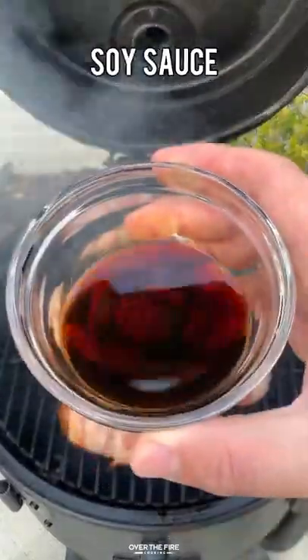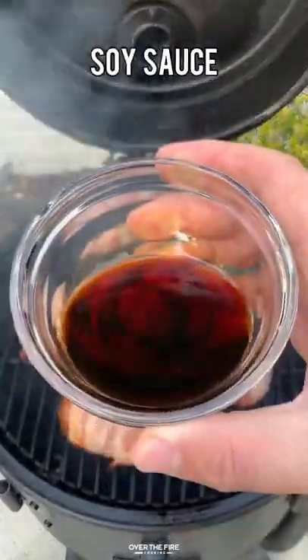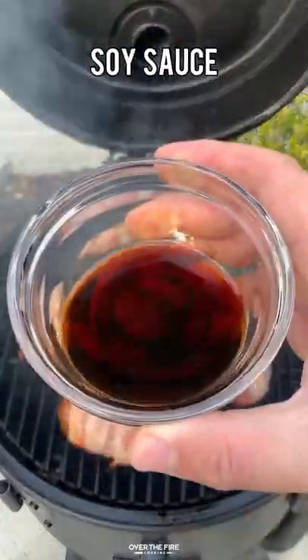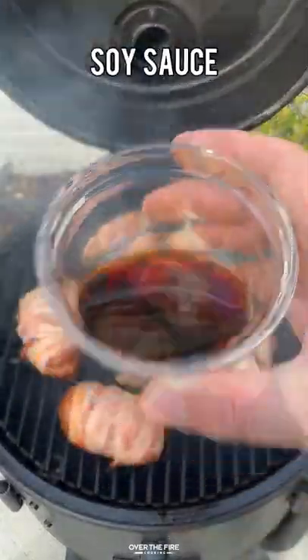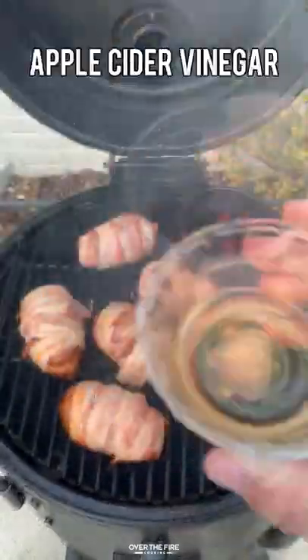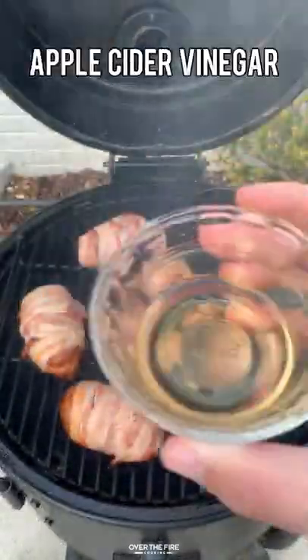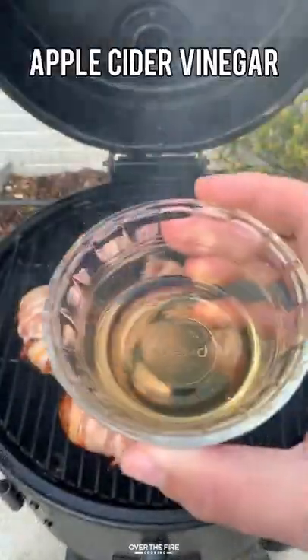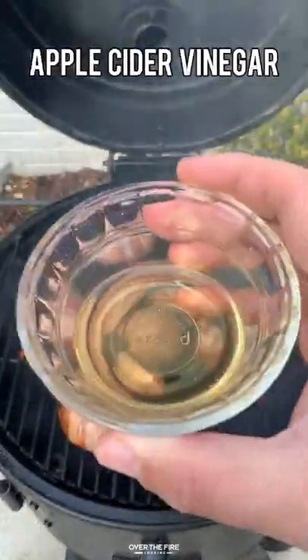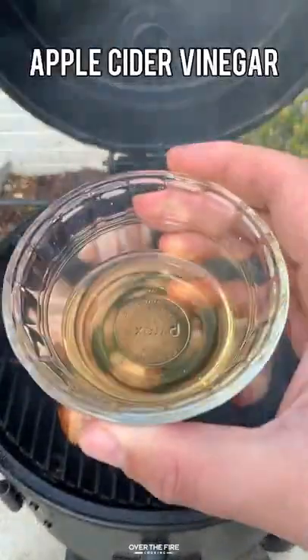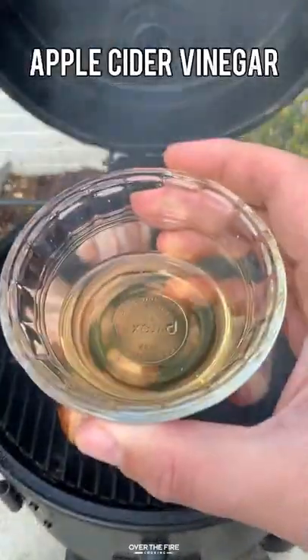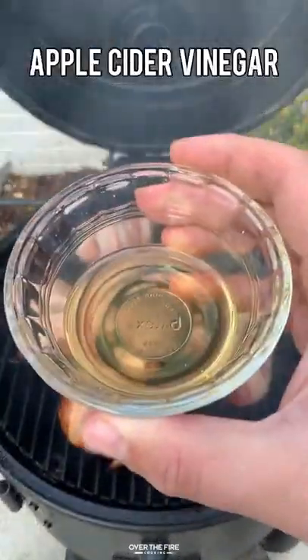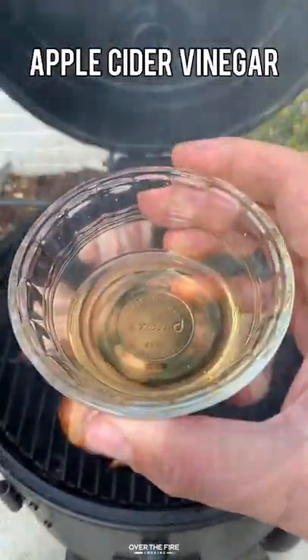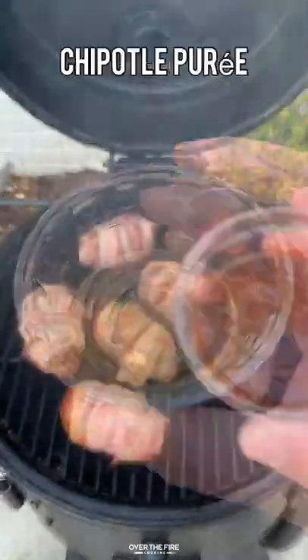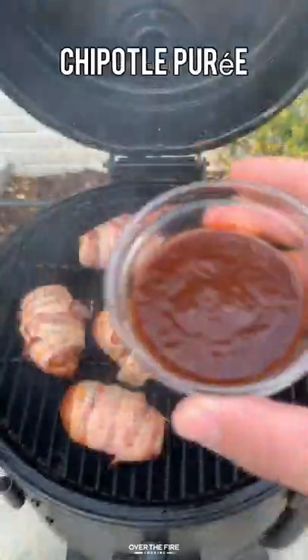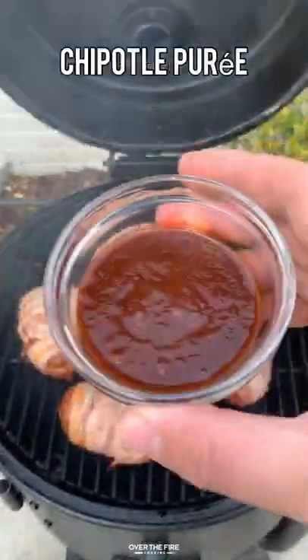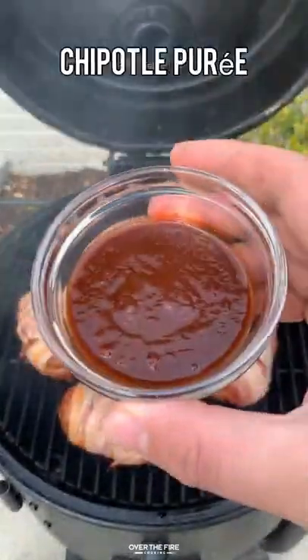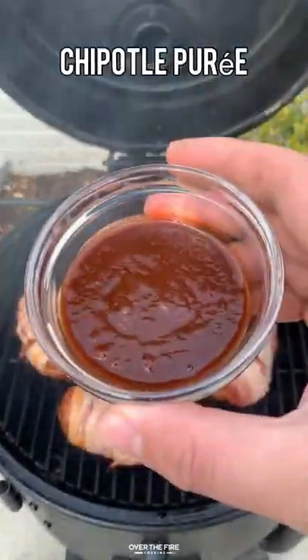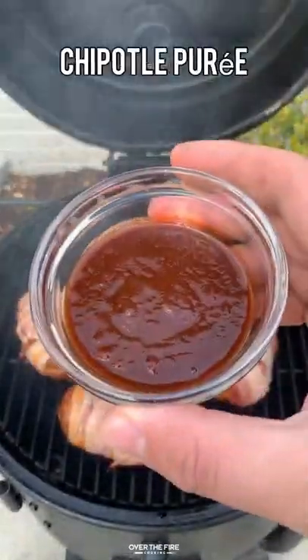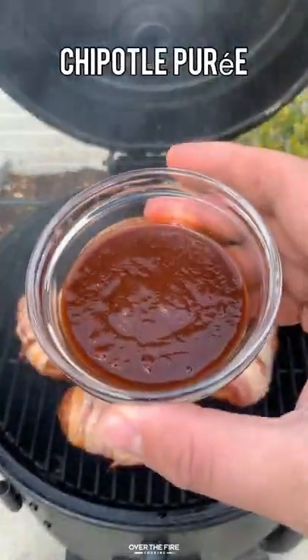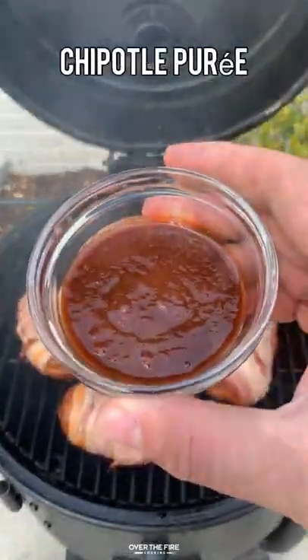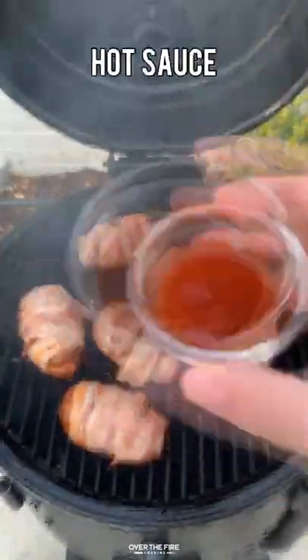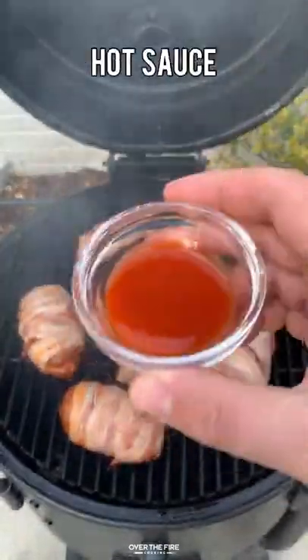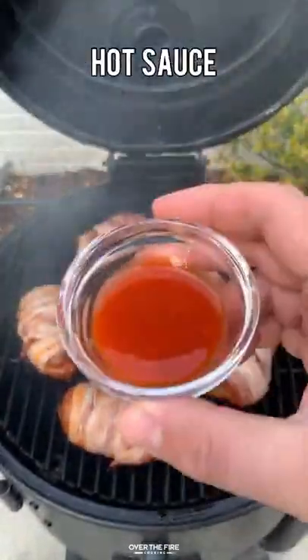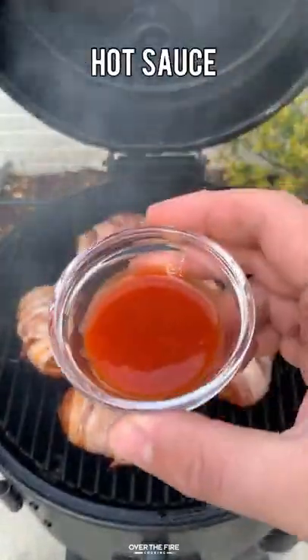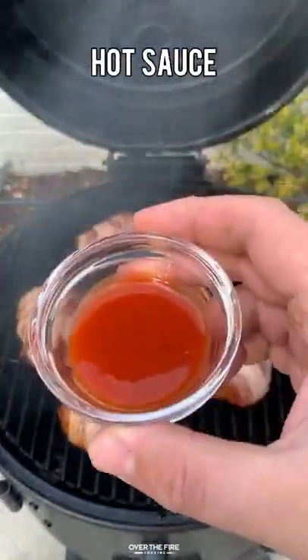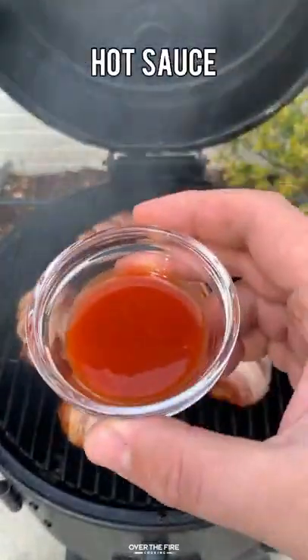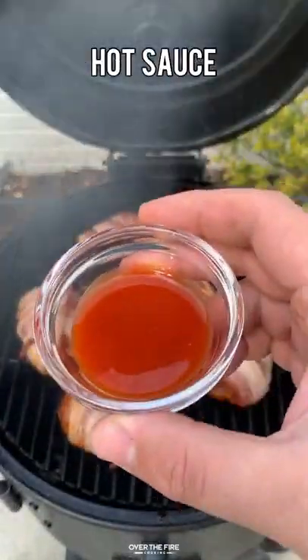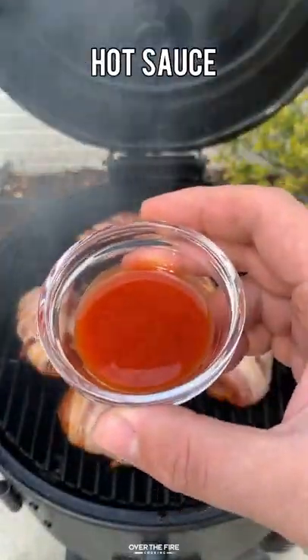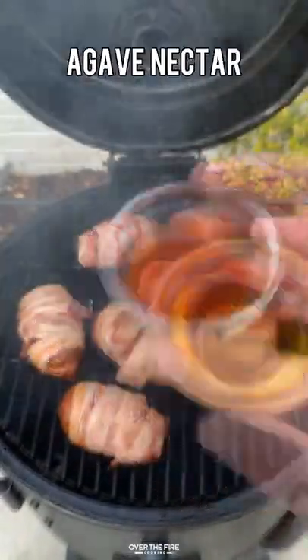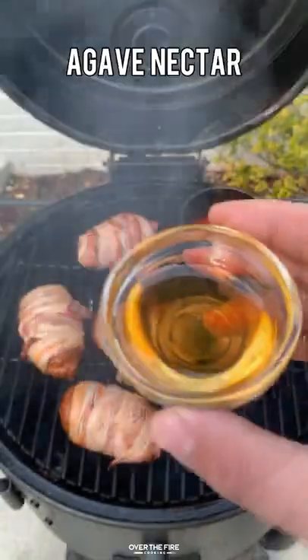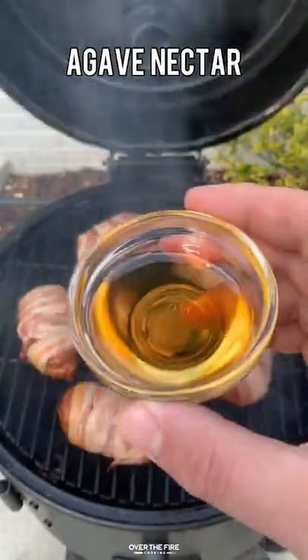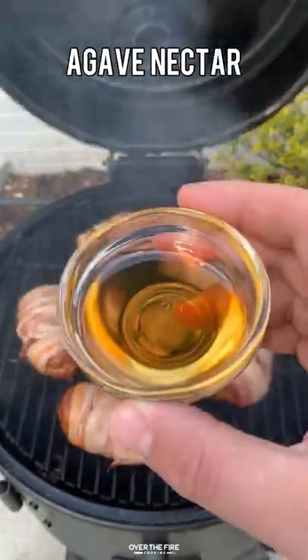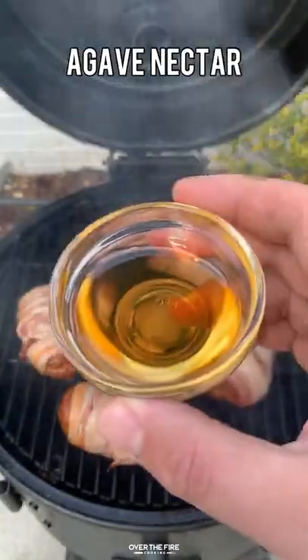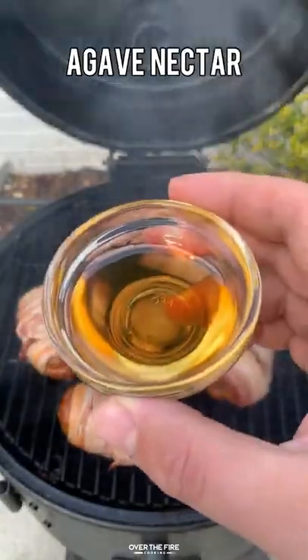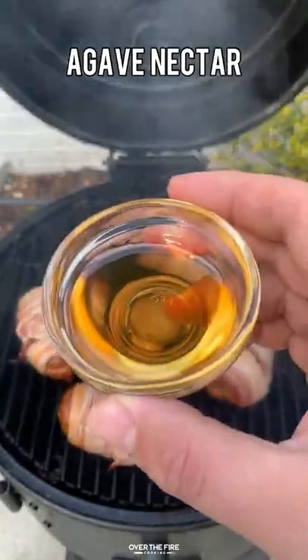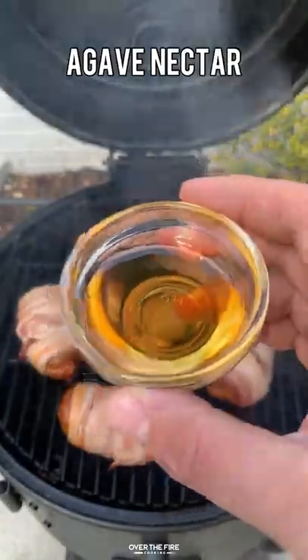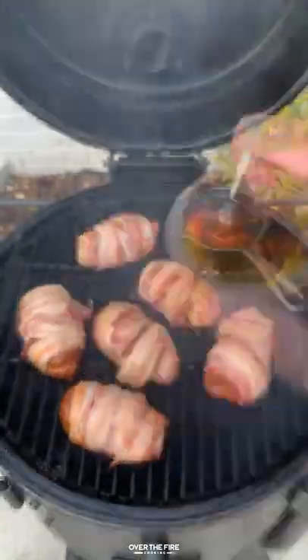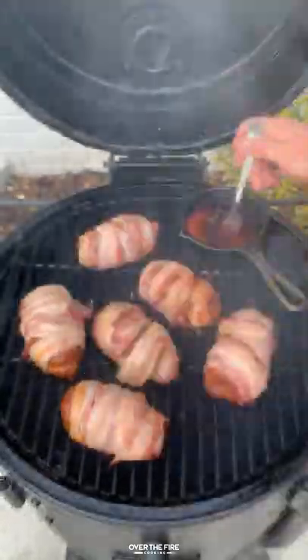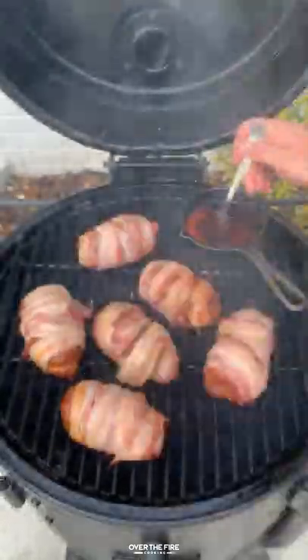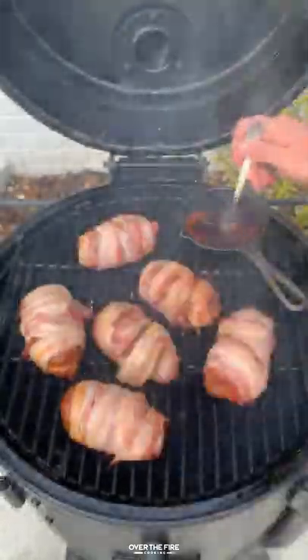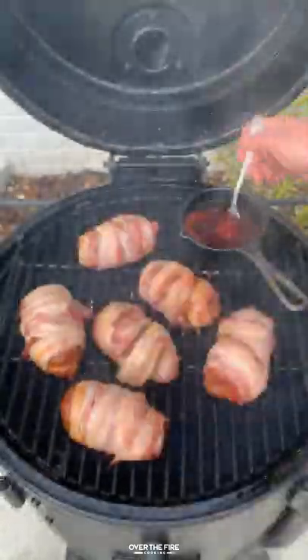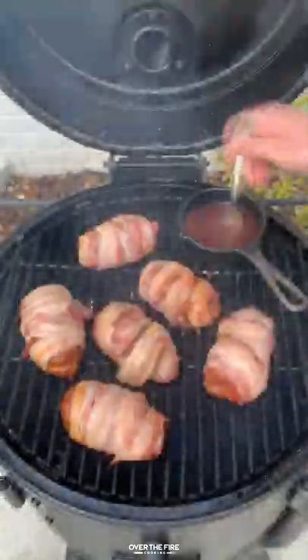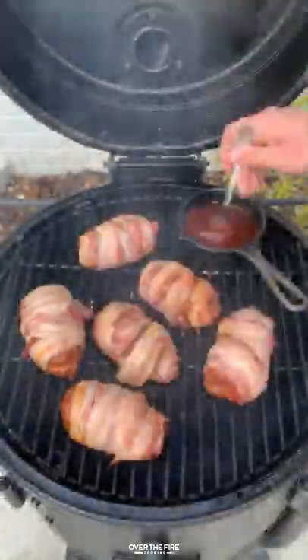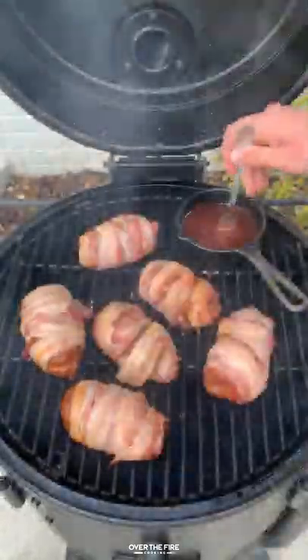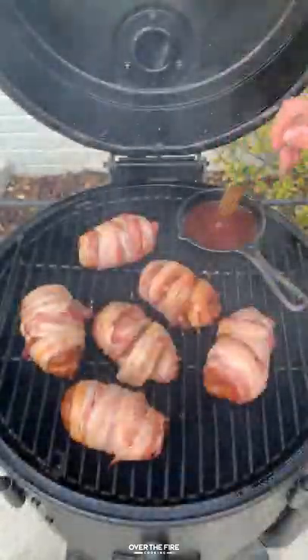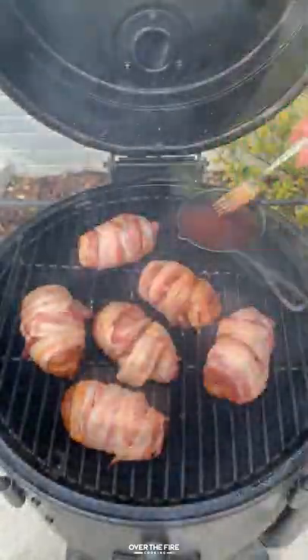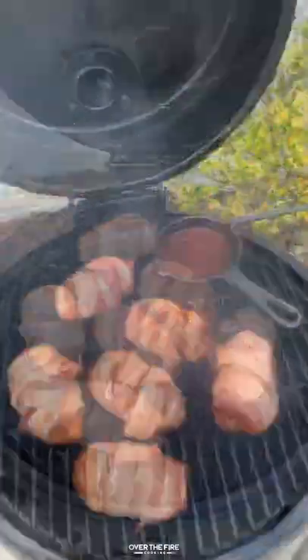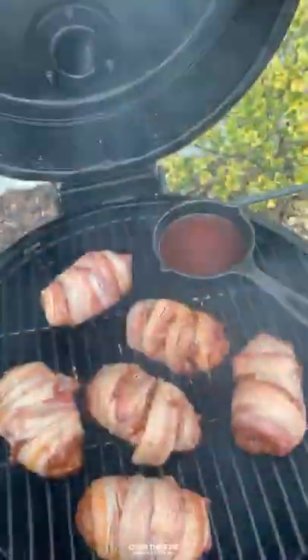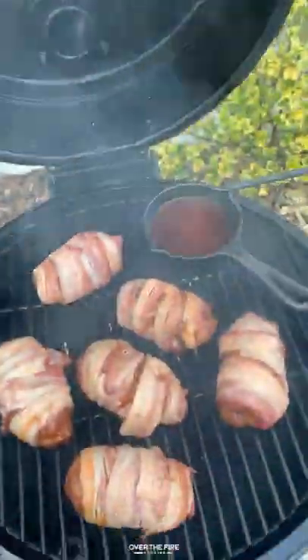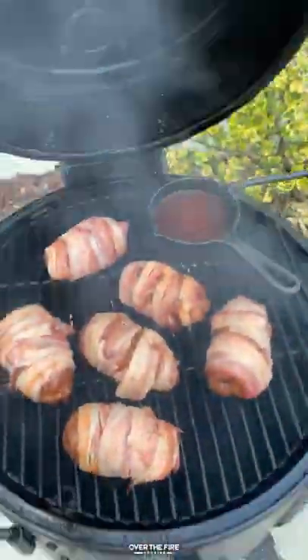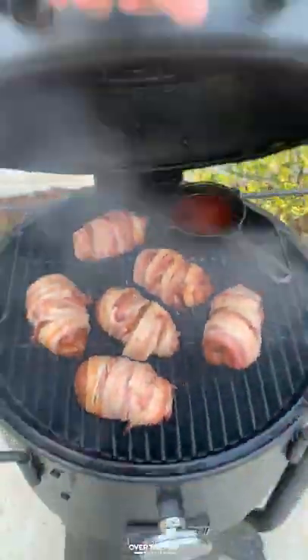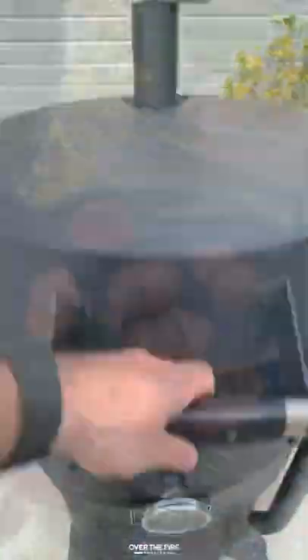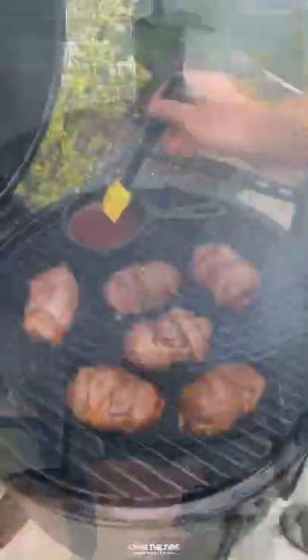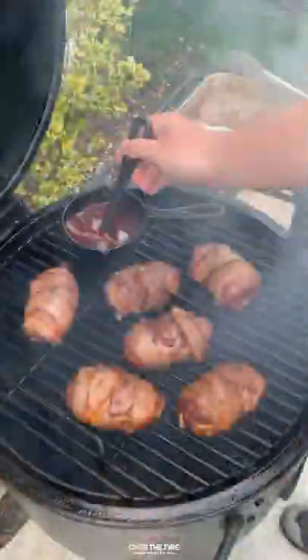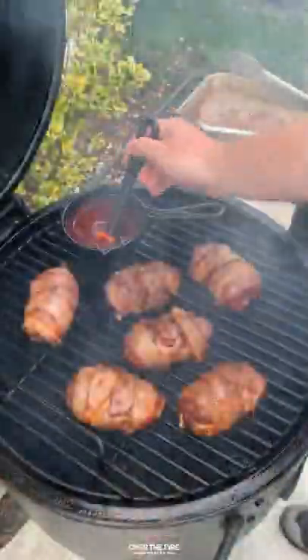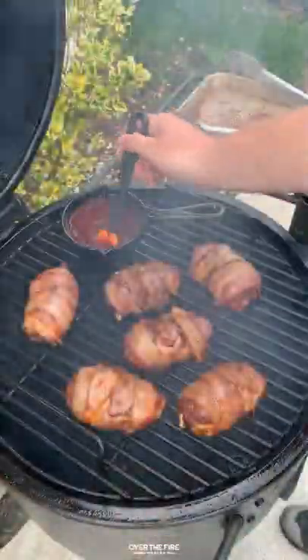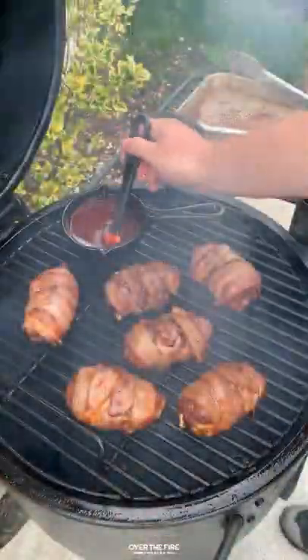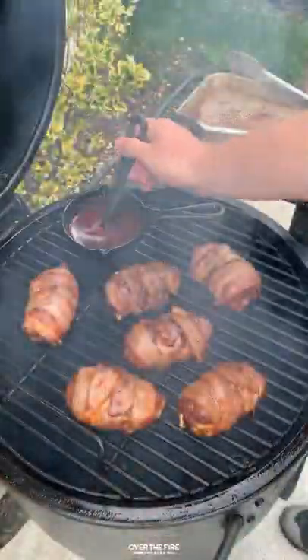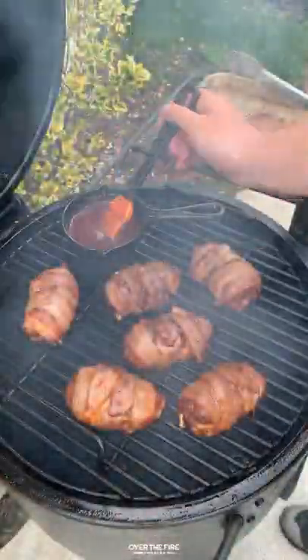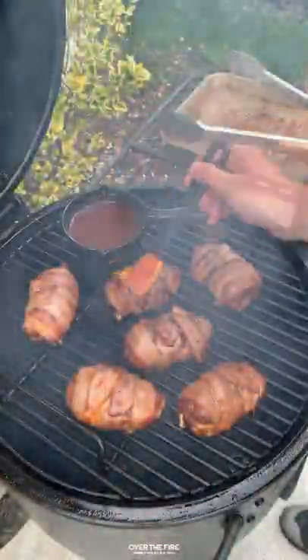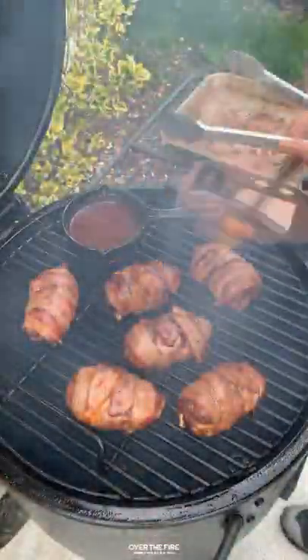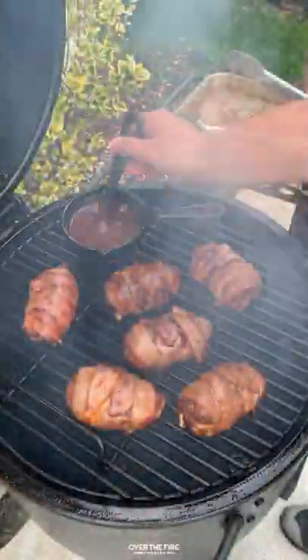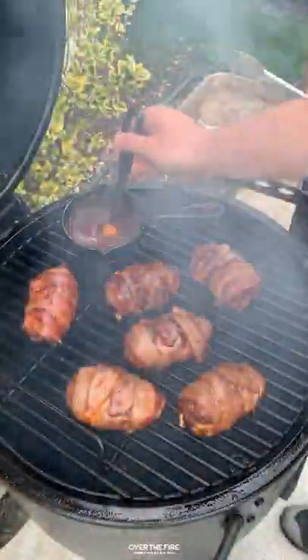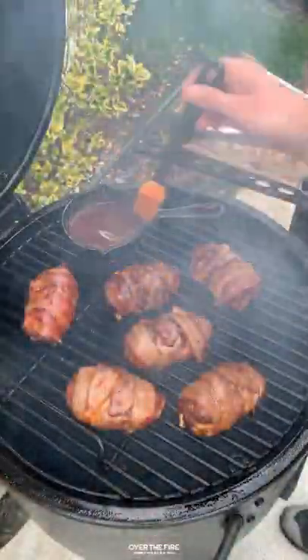Then we're going to add some ketchup, soy sauce, apple cider vinegar, chipotle puree, hot sauce, and some agave nectar. Mix that all together to make a spicy barbecue sauce.